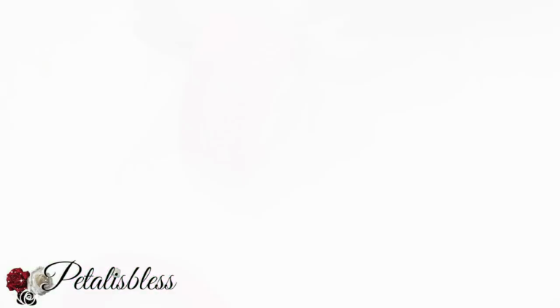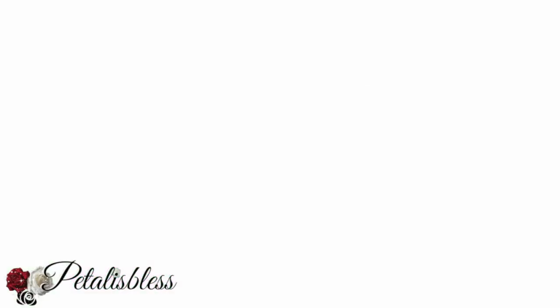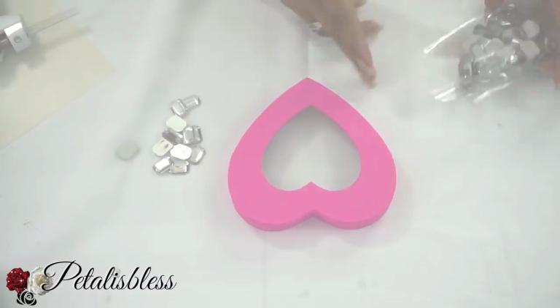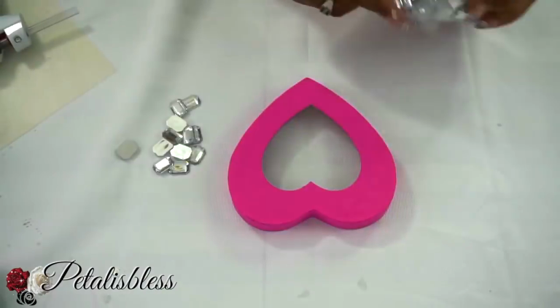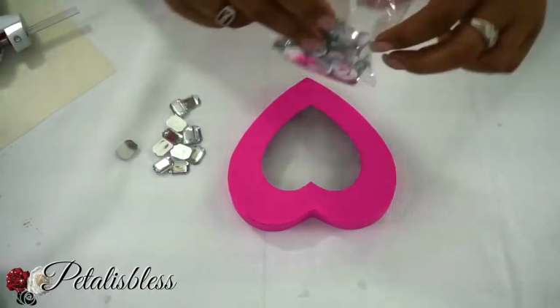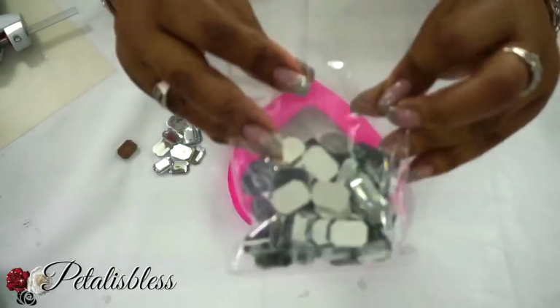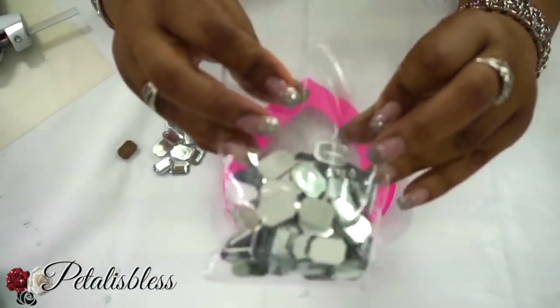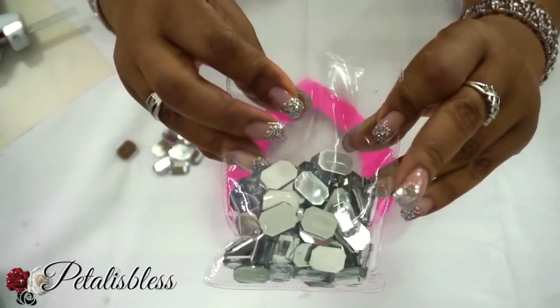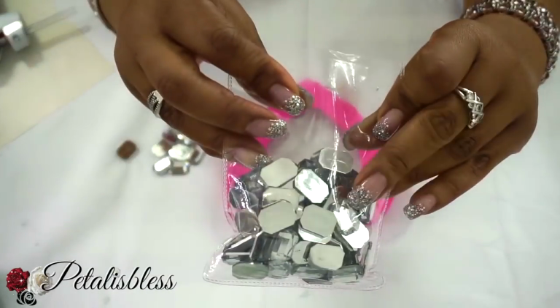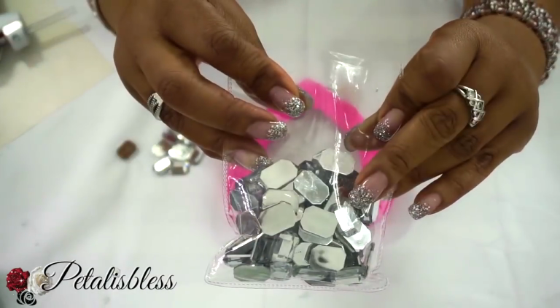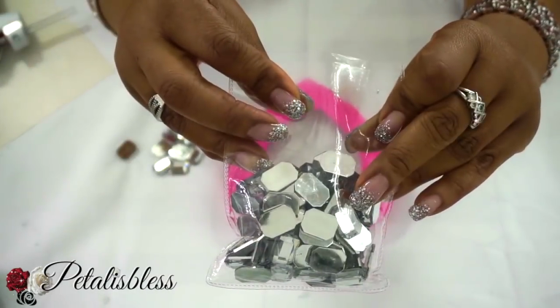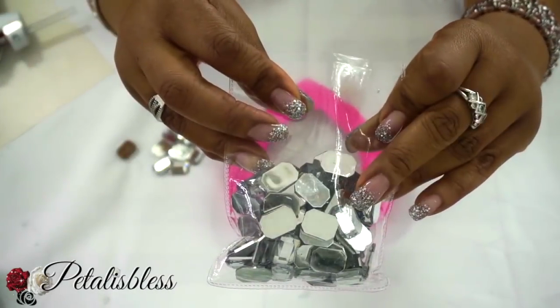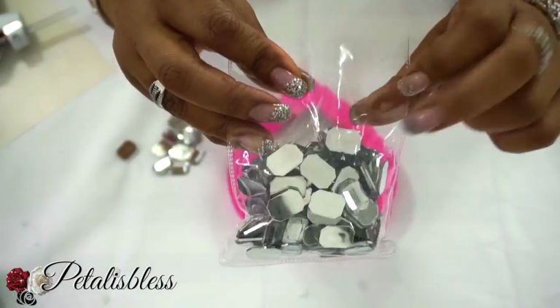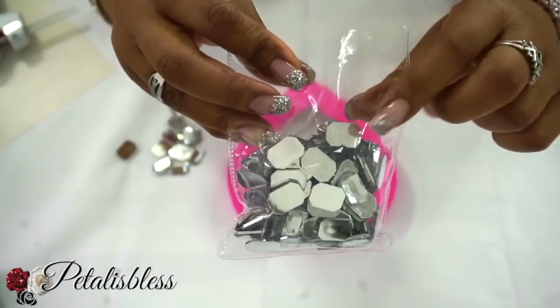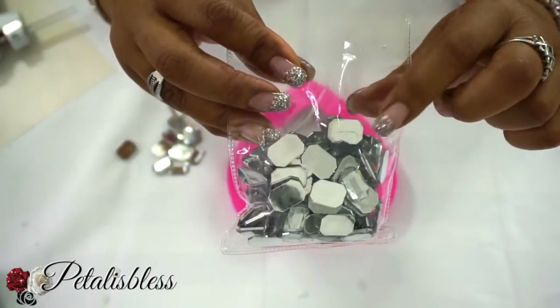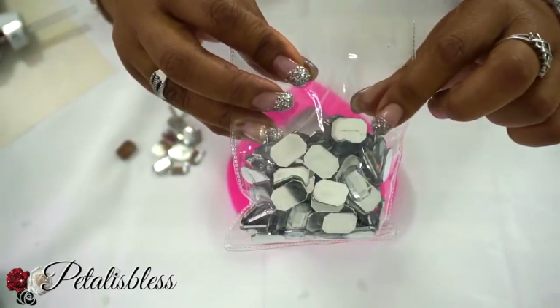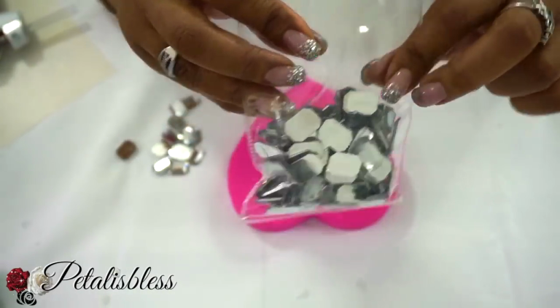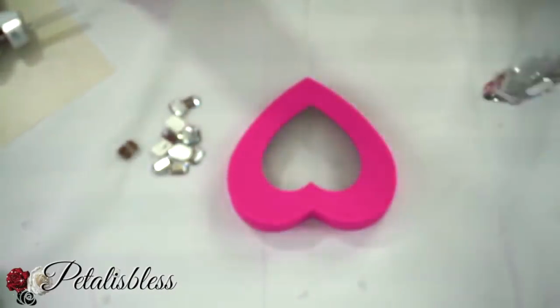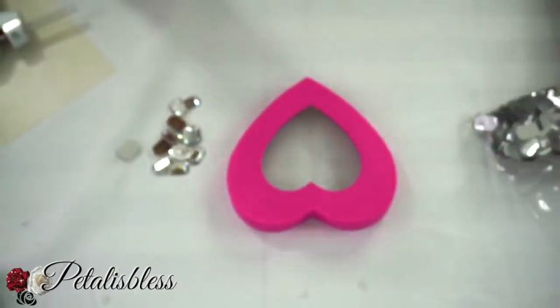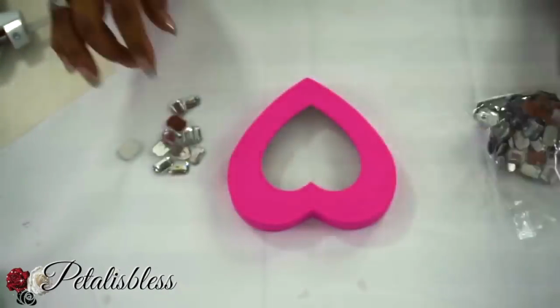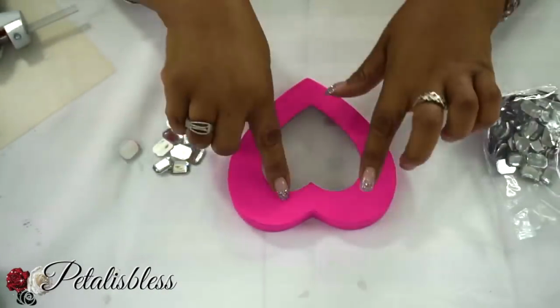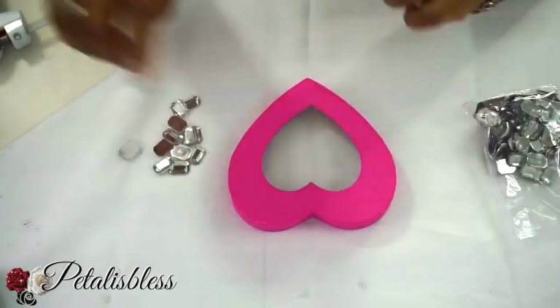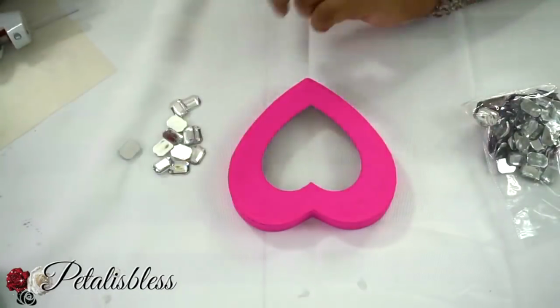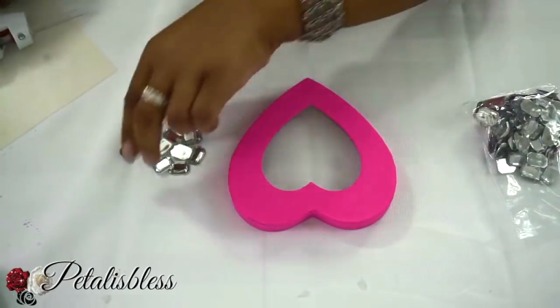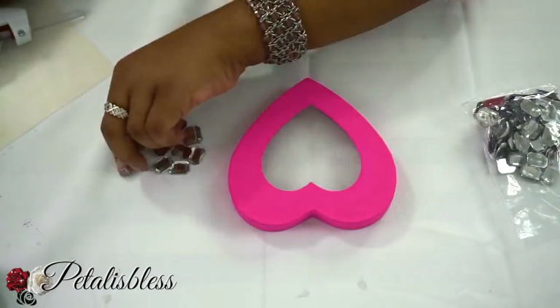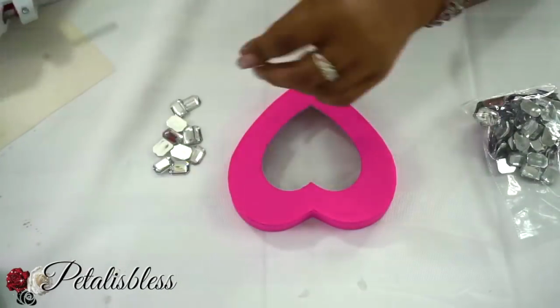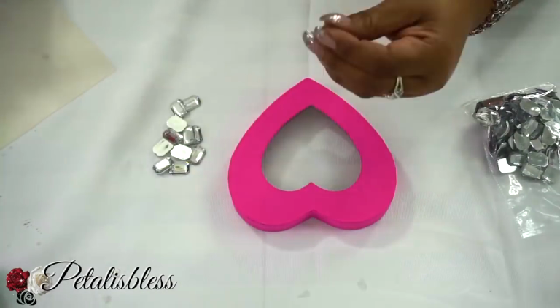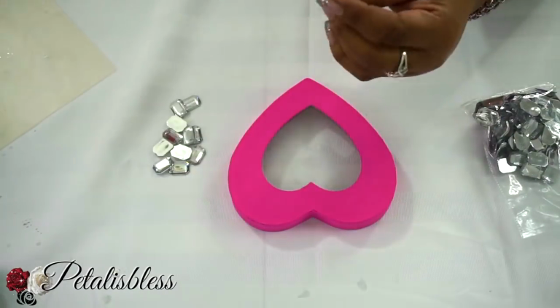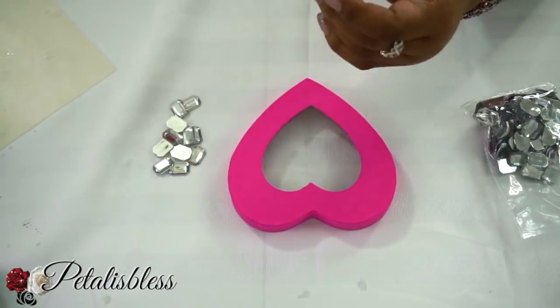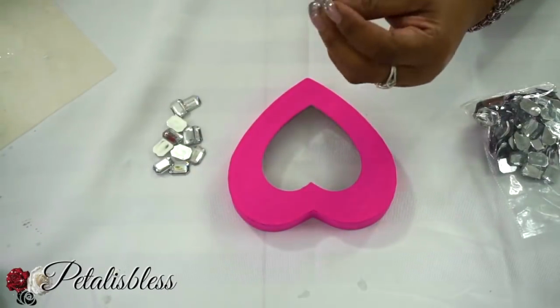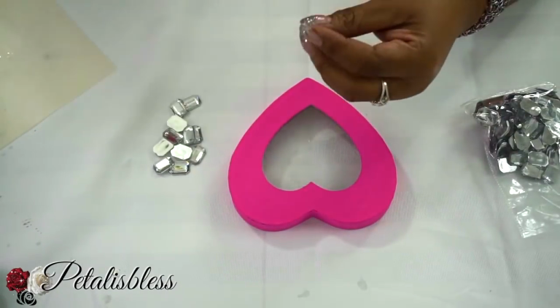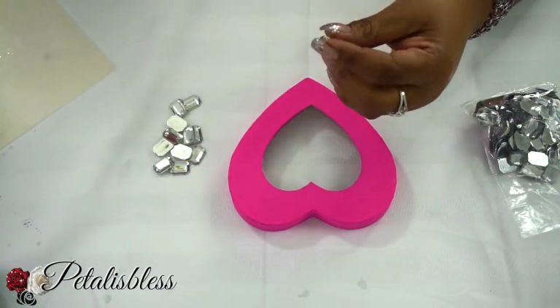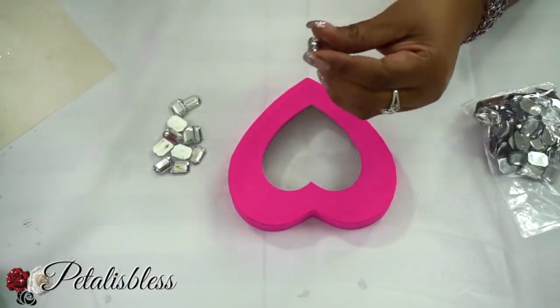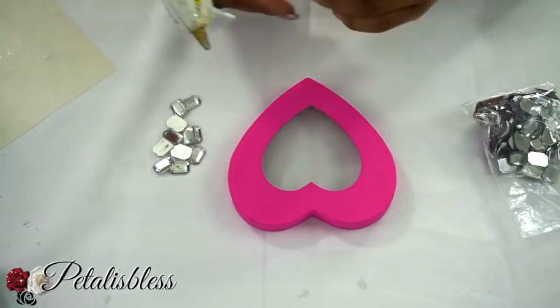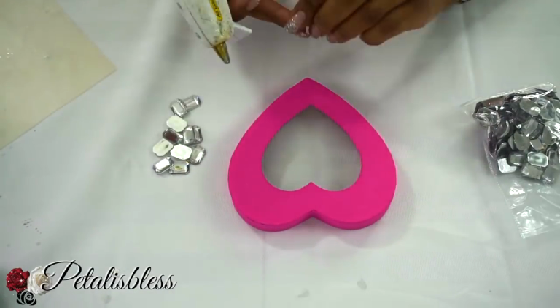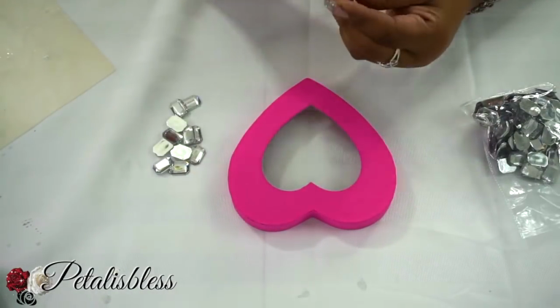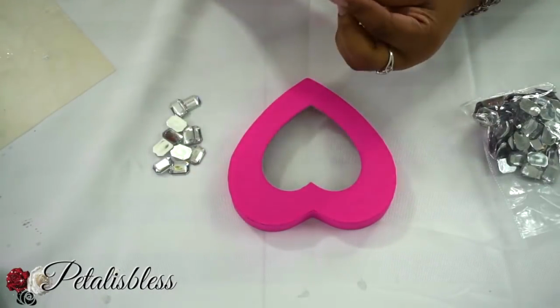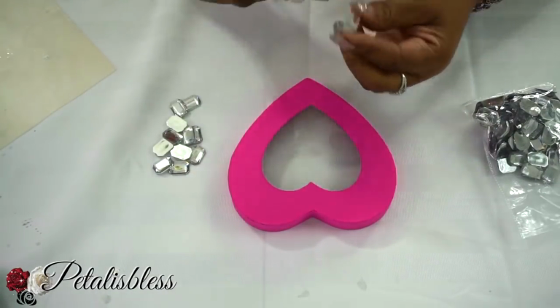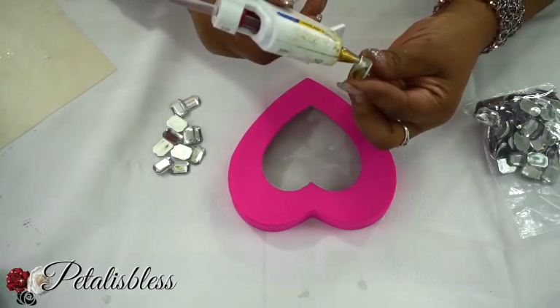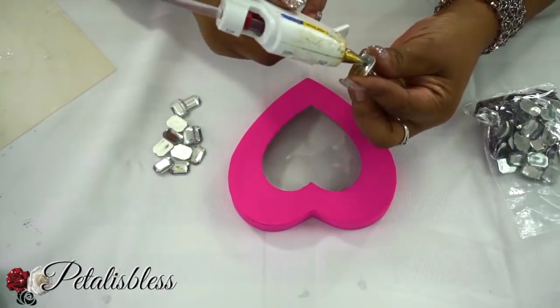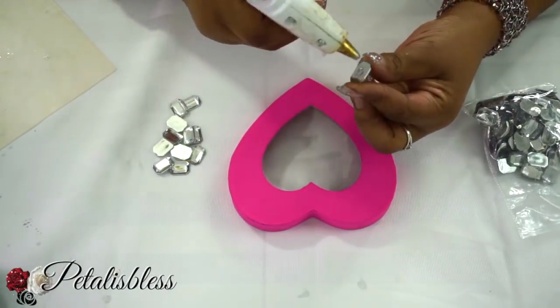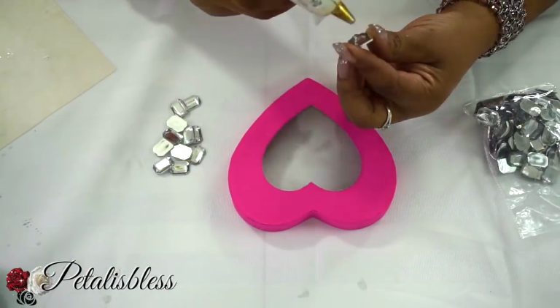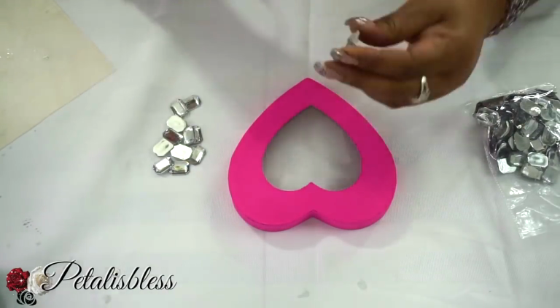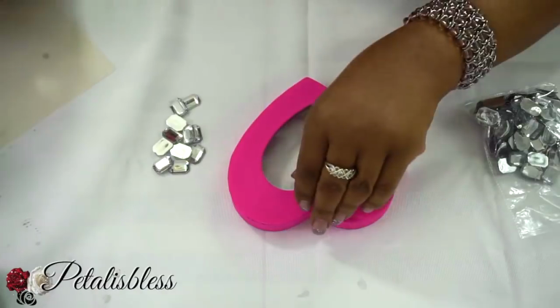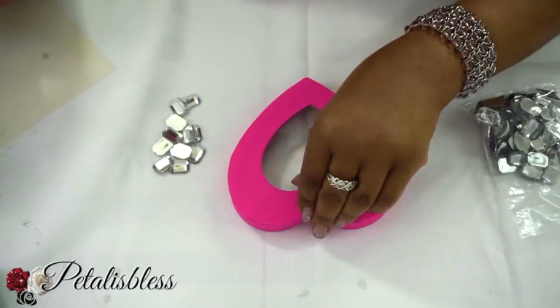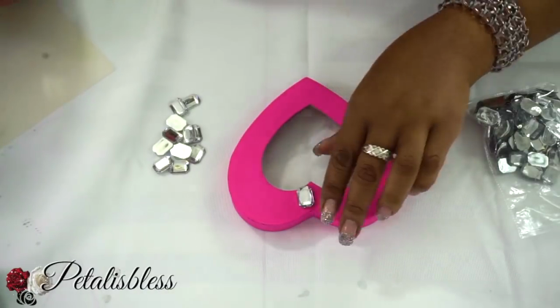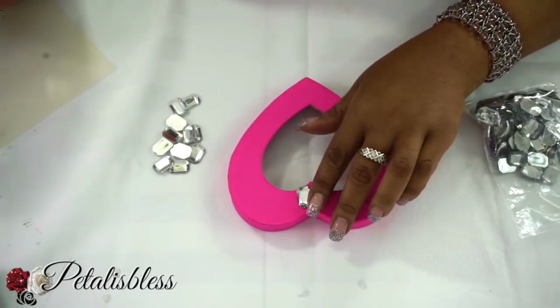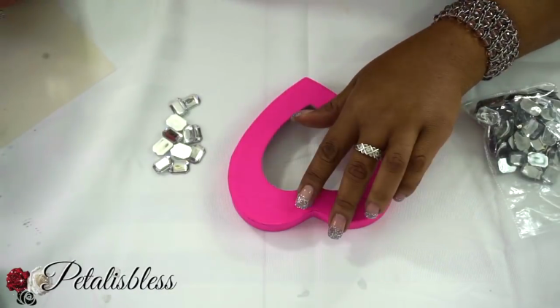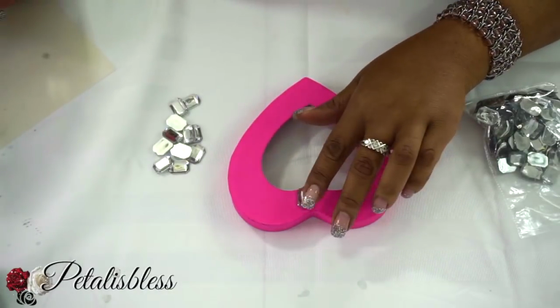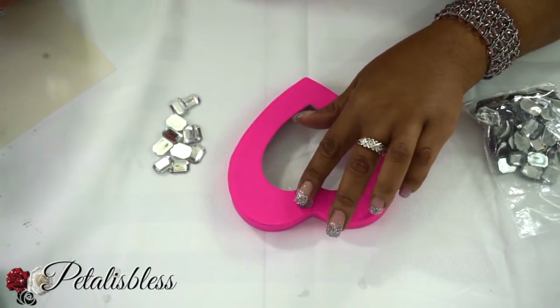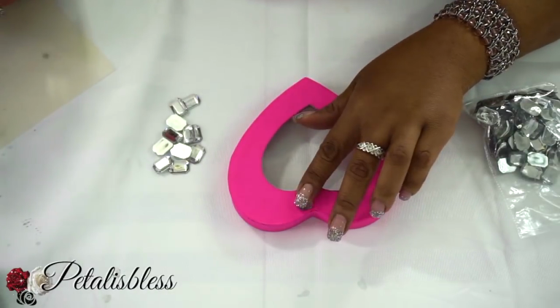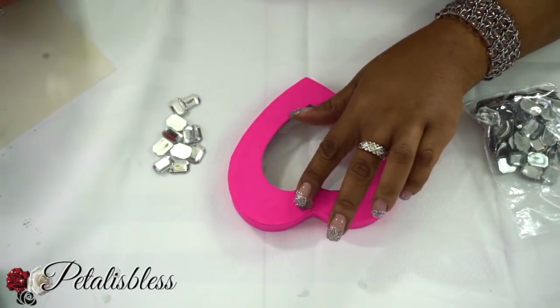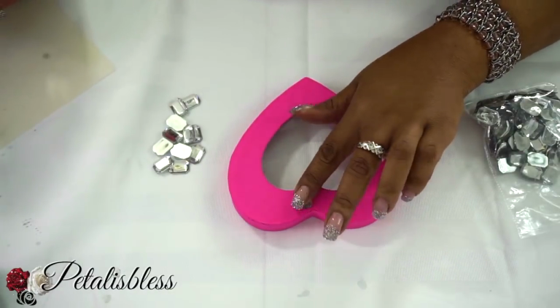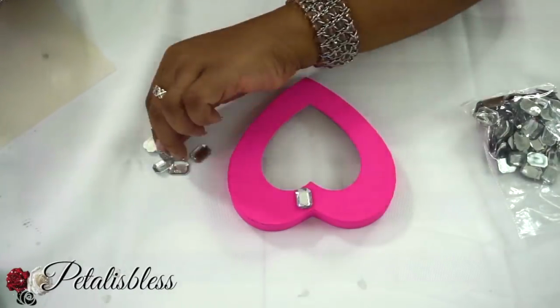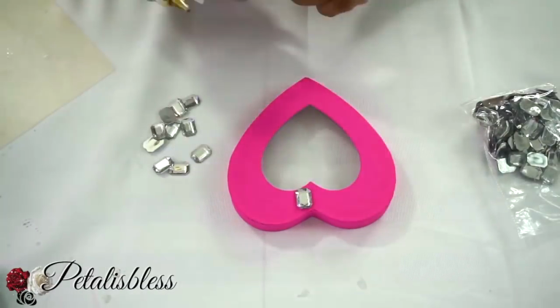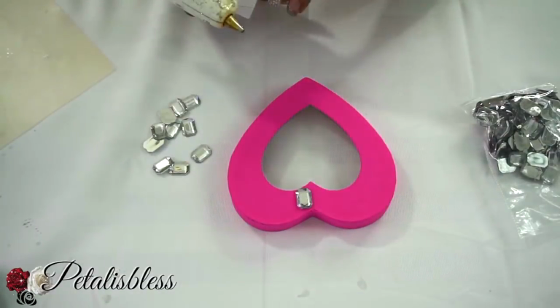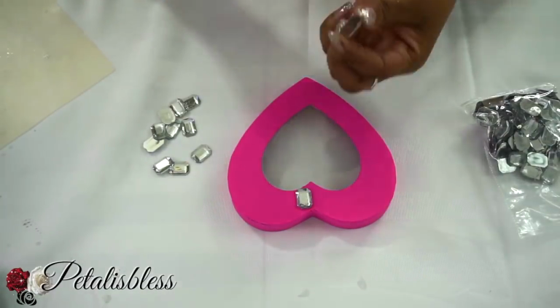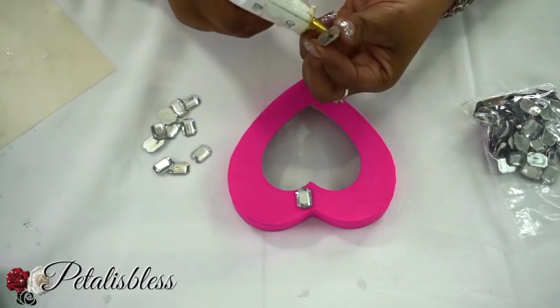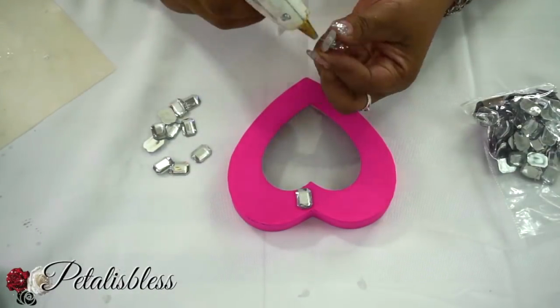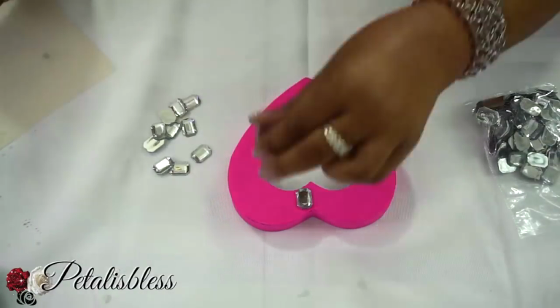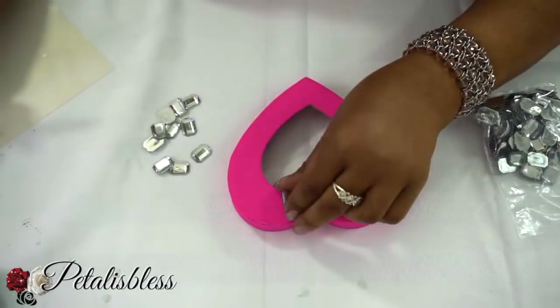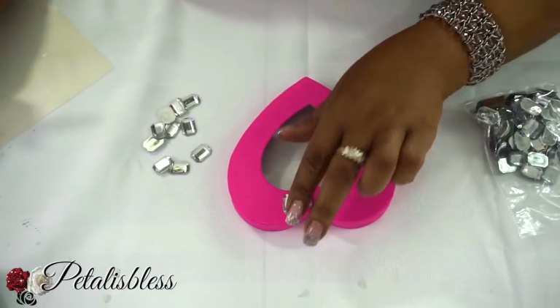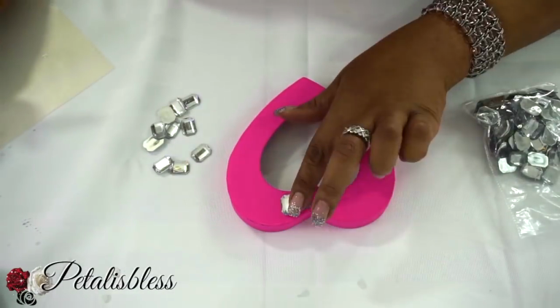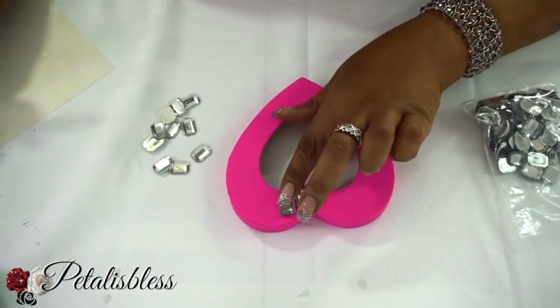Now we're gonna take our square gems that we got from Dollarama and bling out the top part of our heart shaped box.